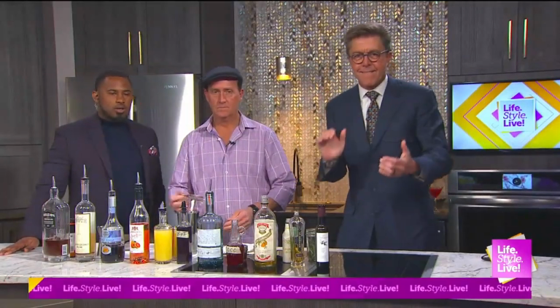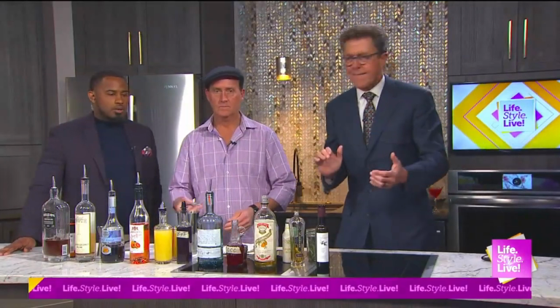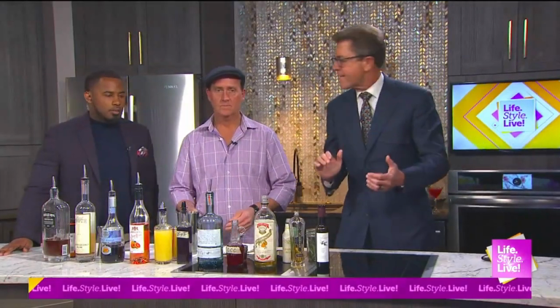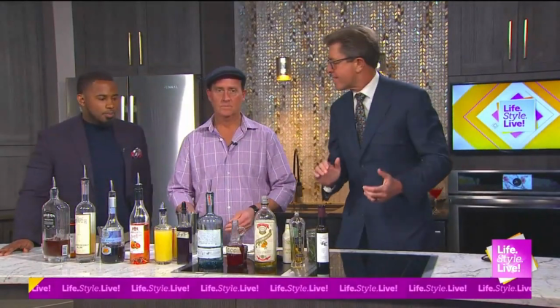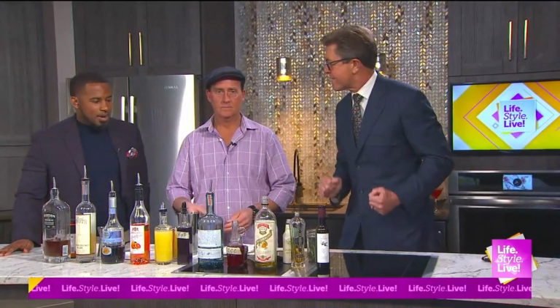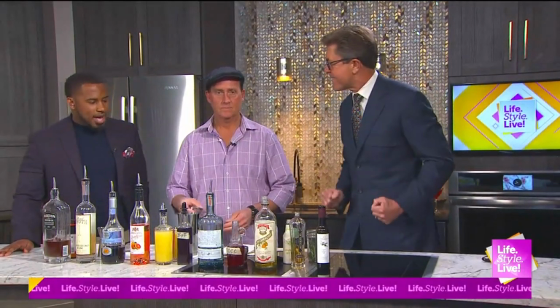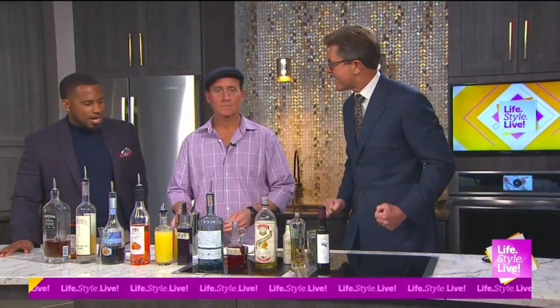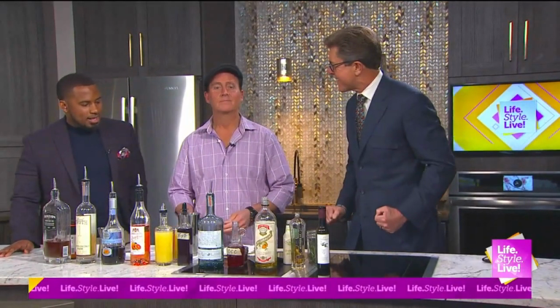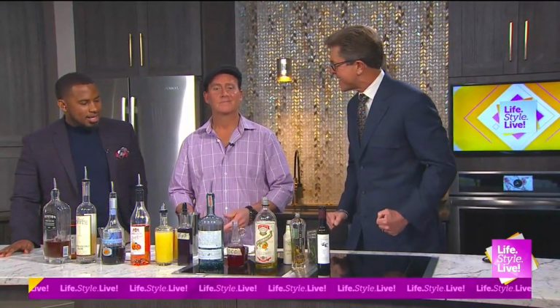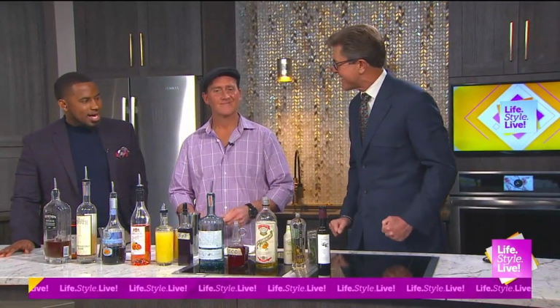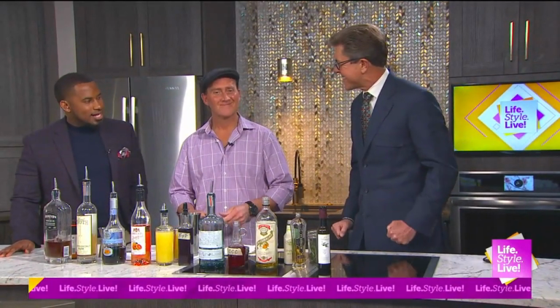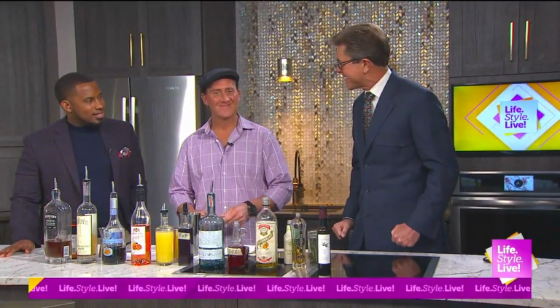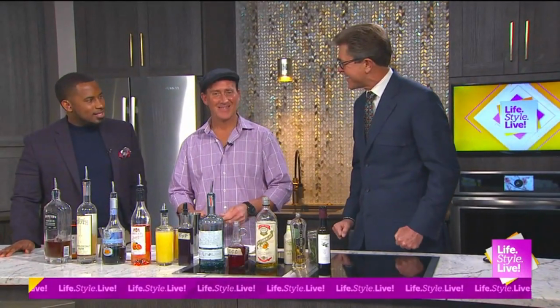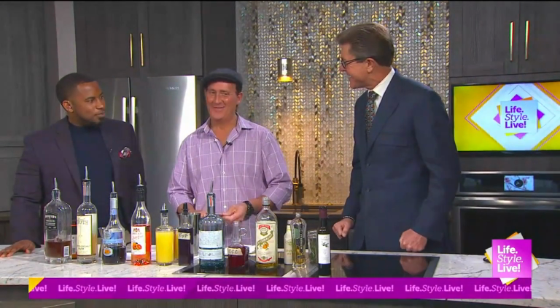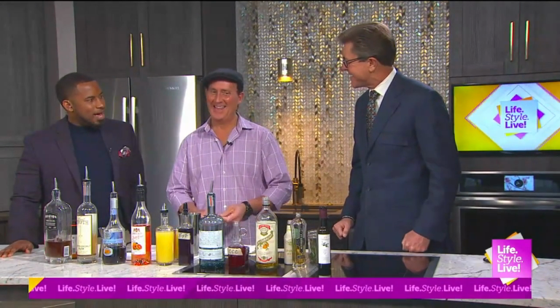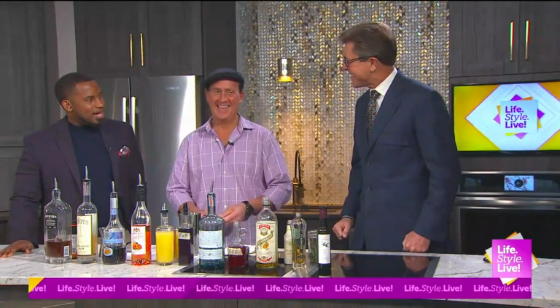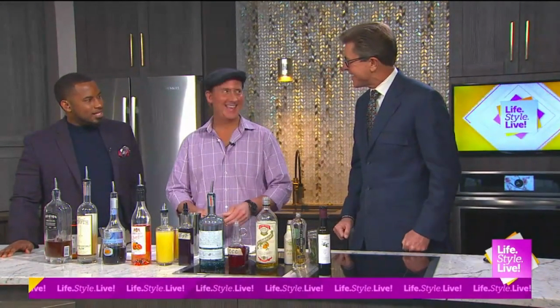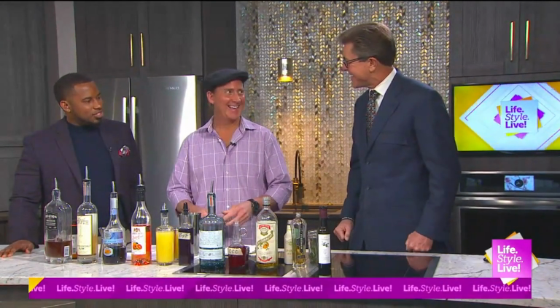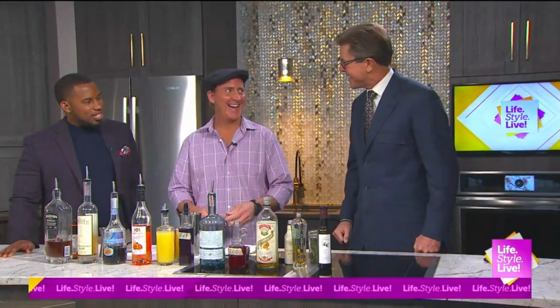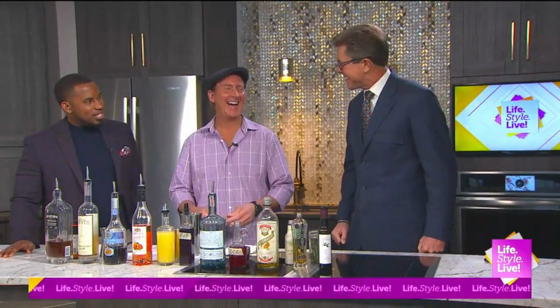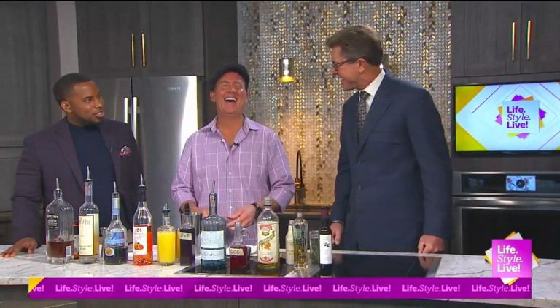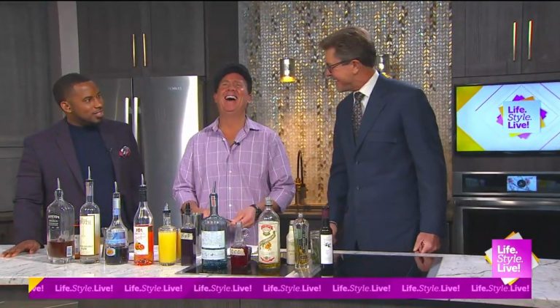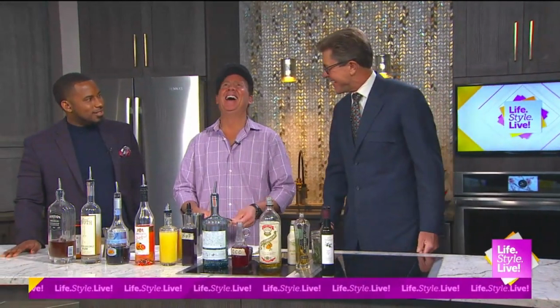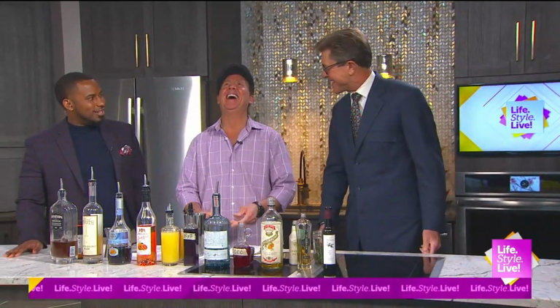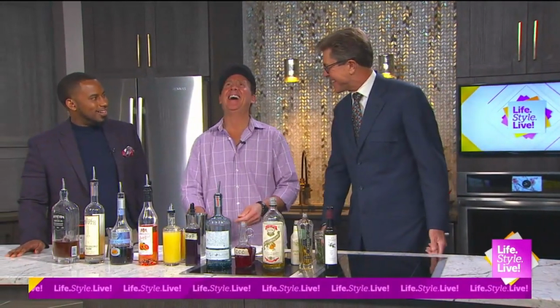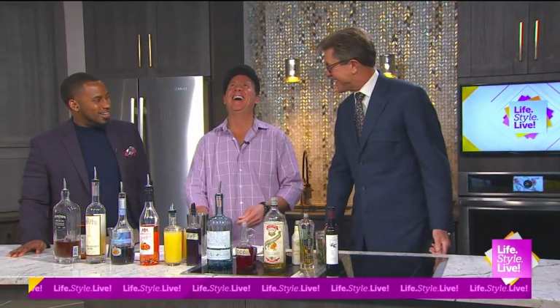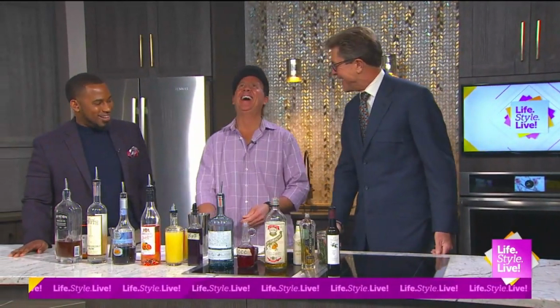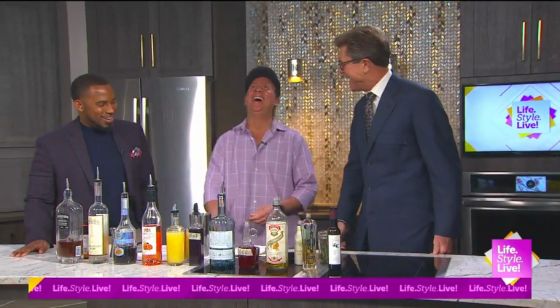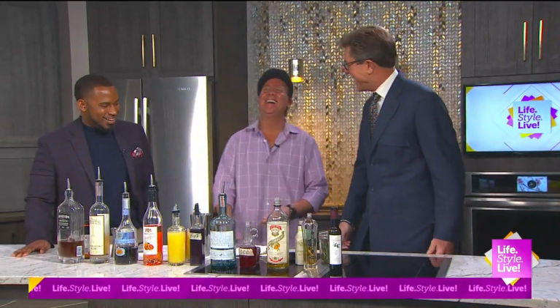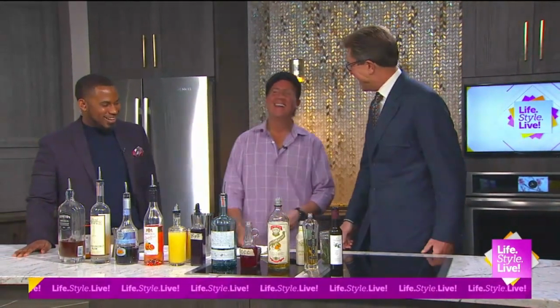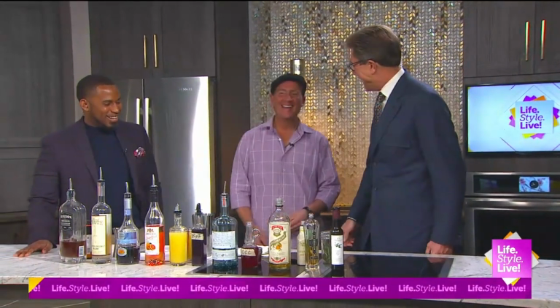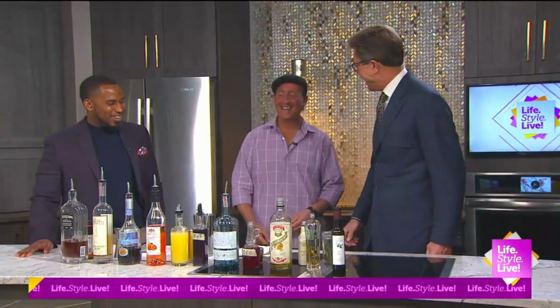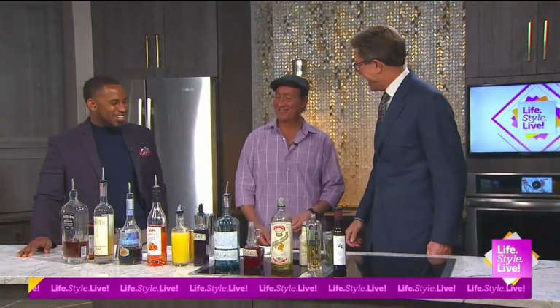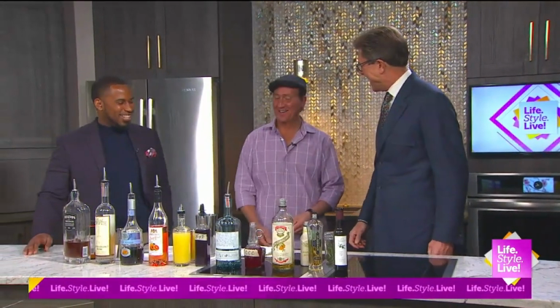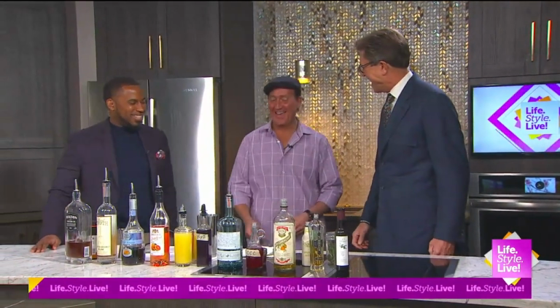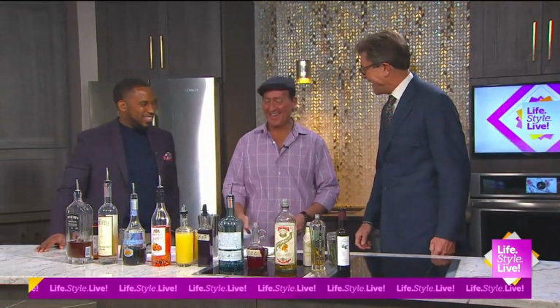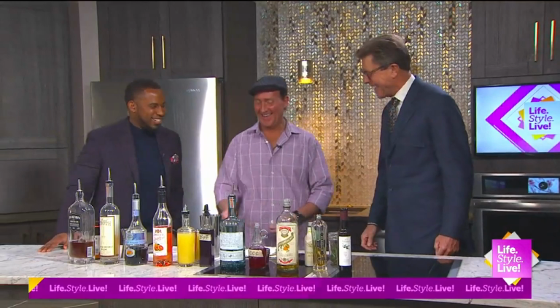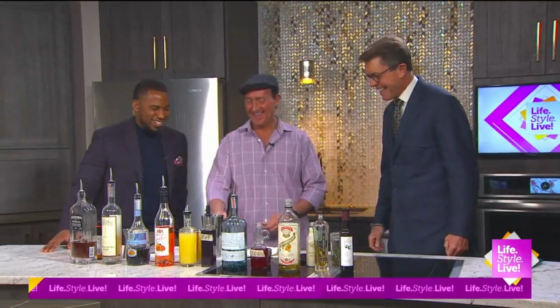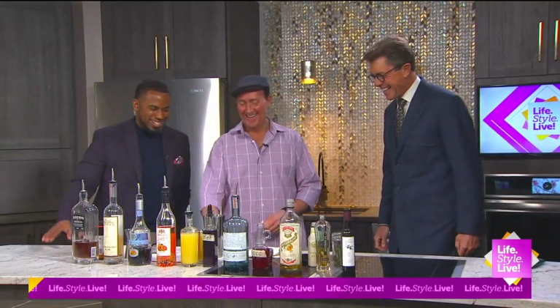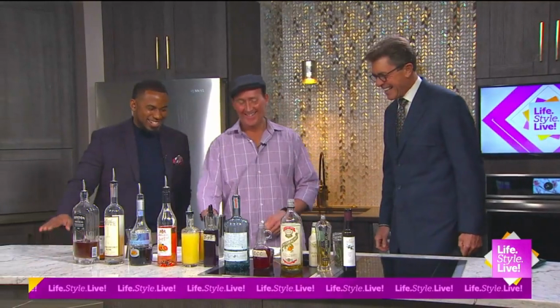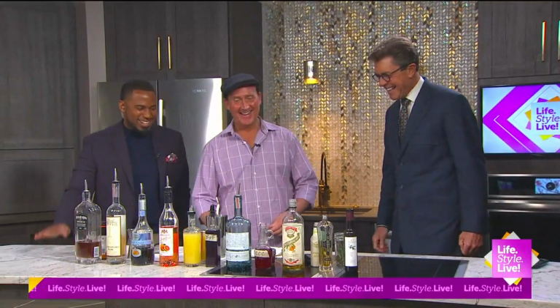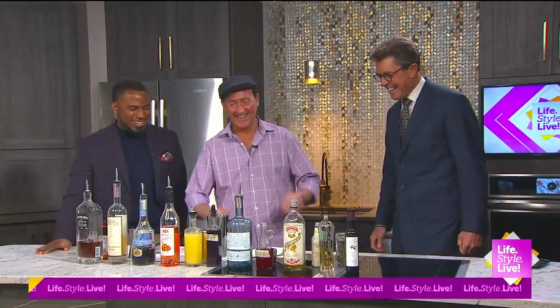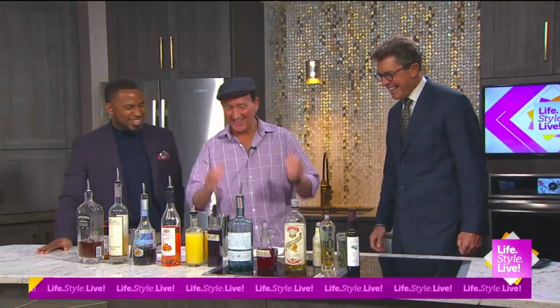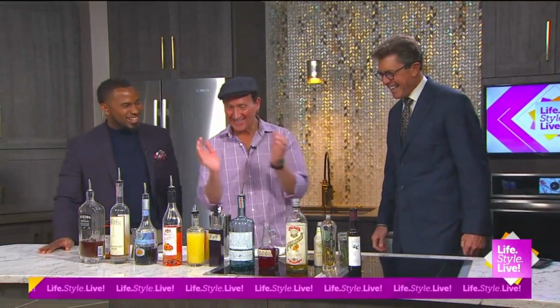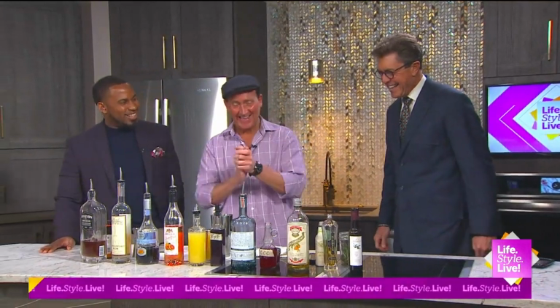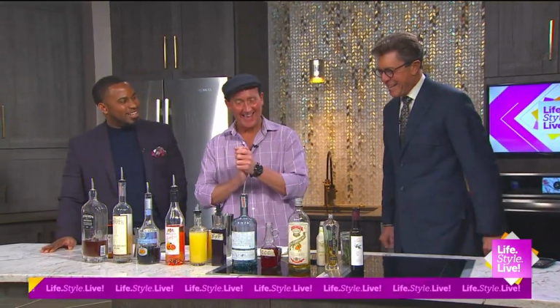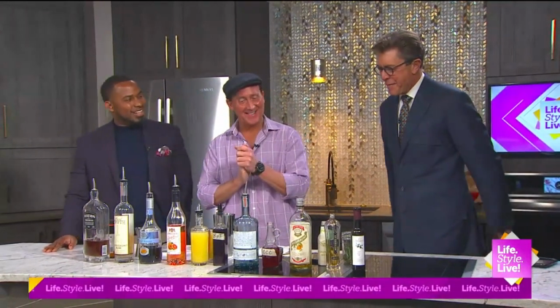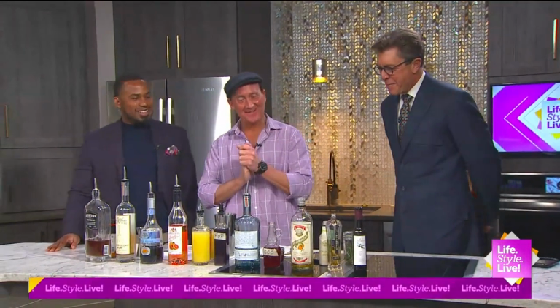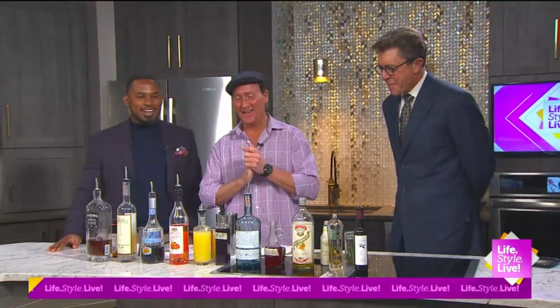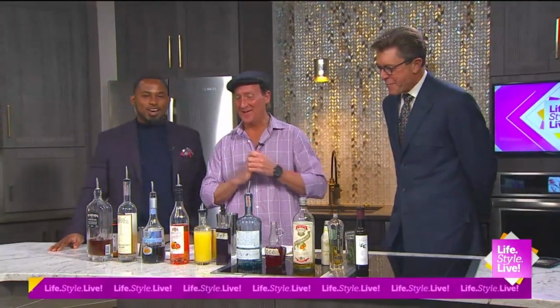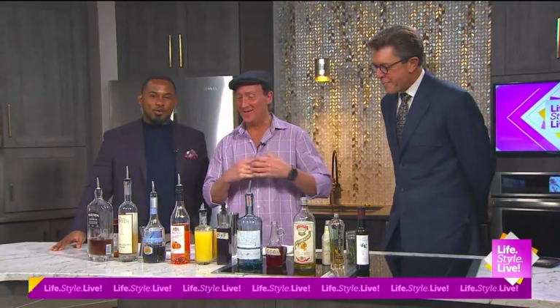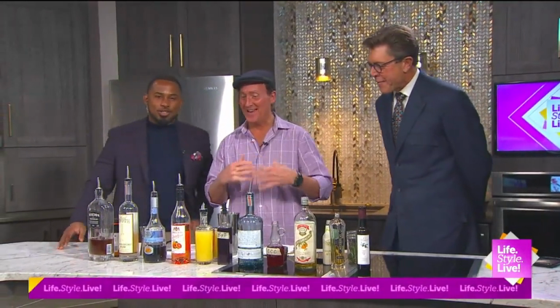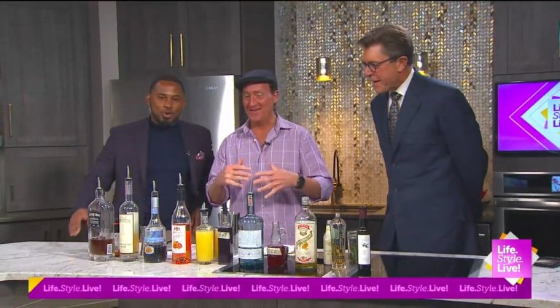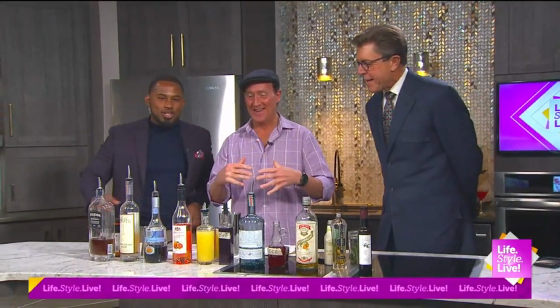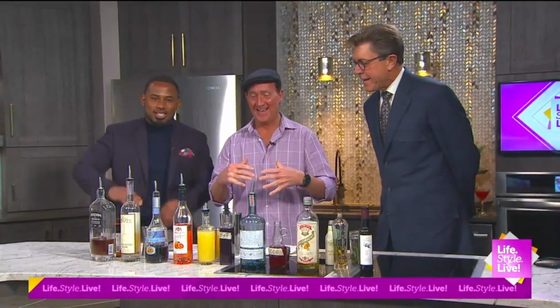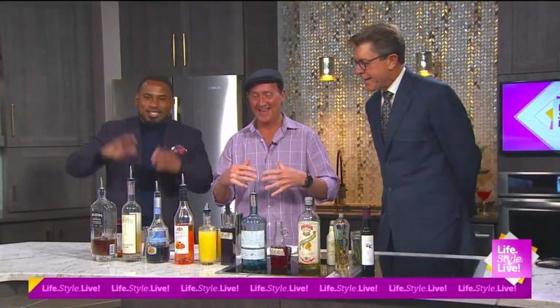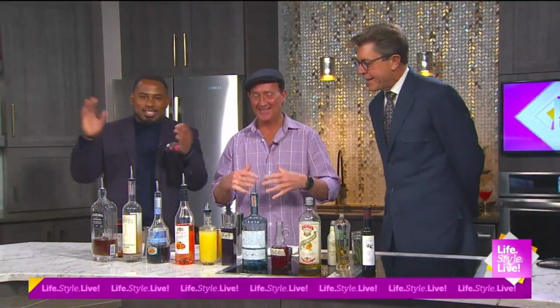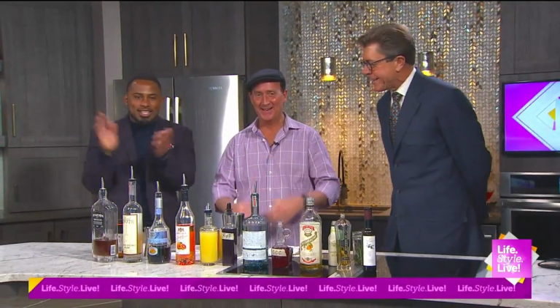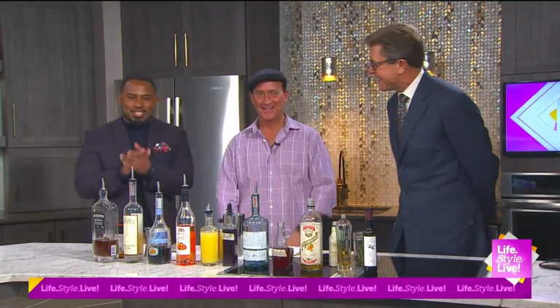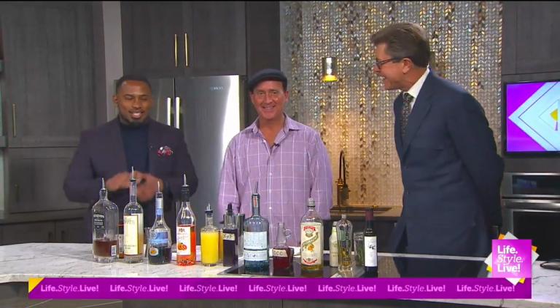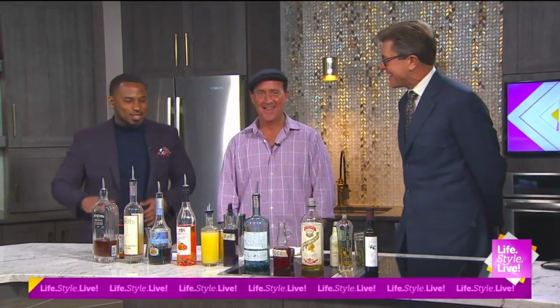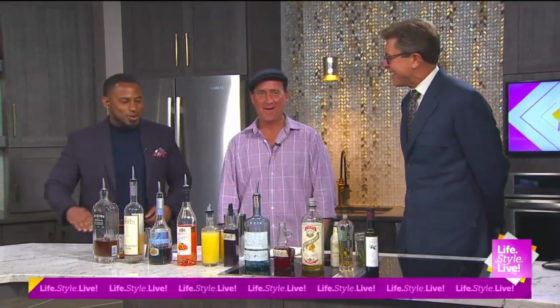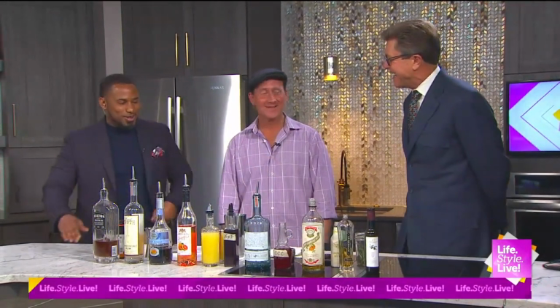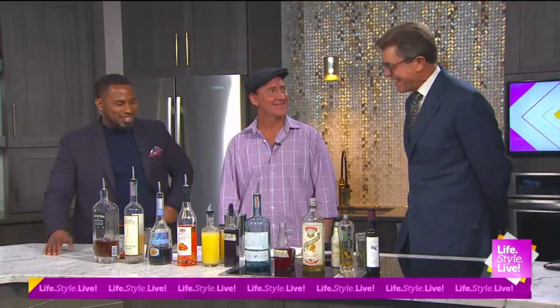Welcome back. Class is back in session. He's ready — when he does this, we're ready. Let's do it.